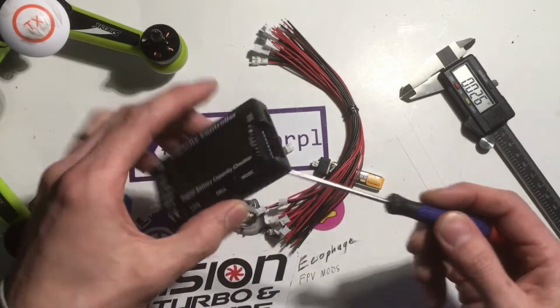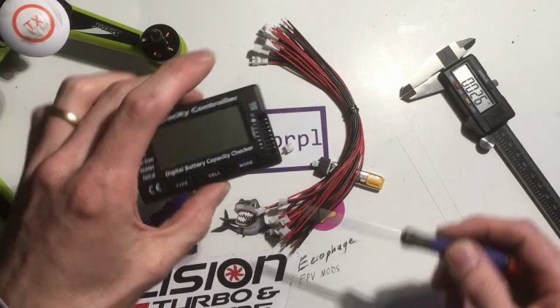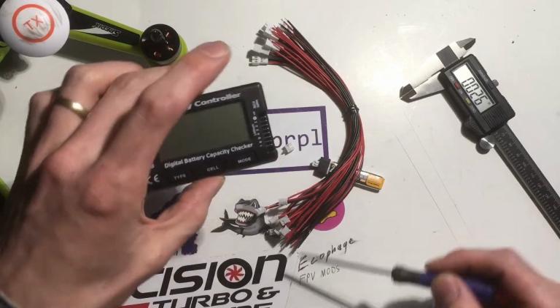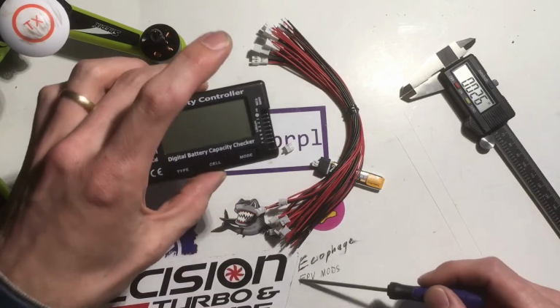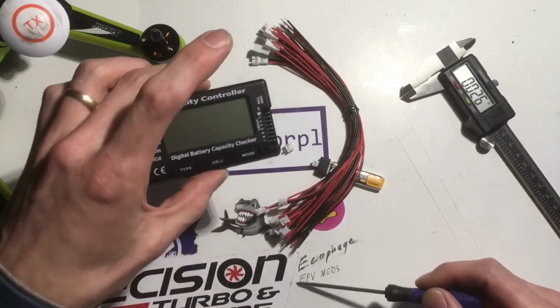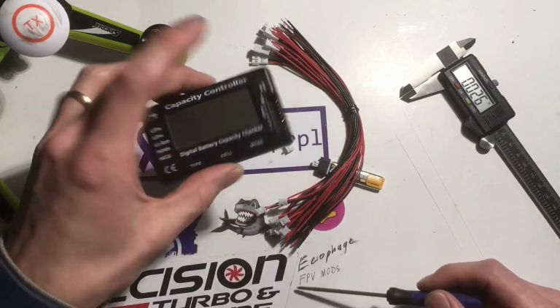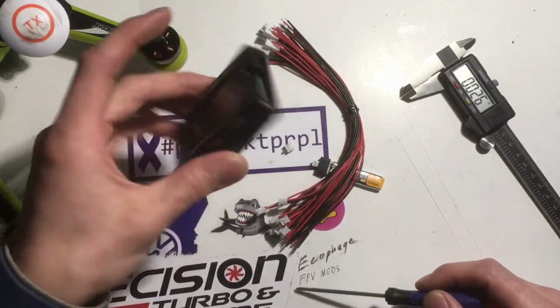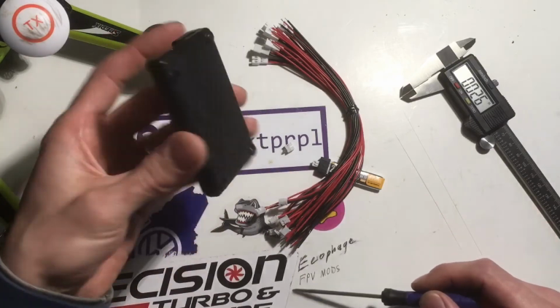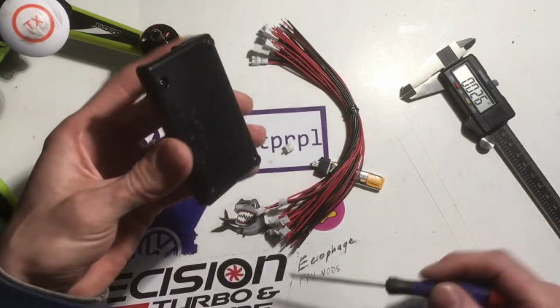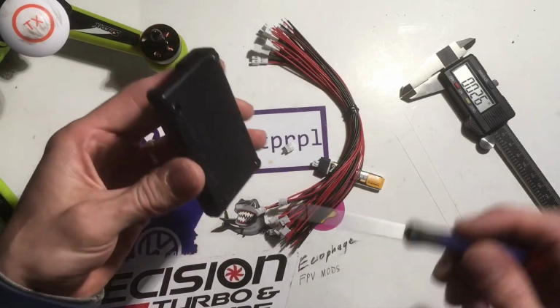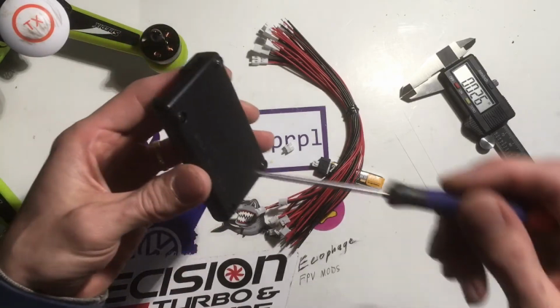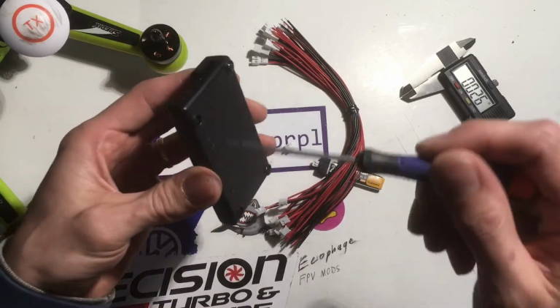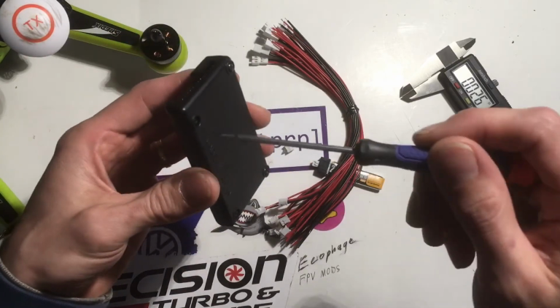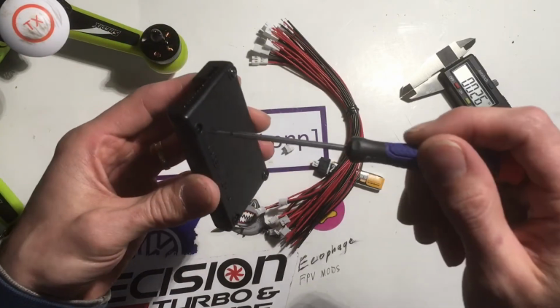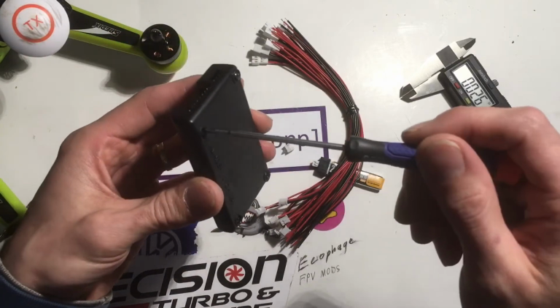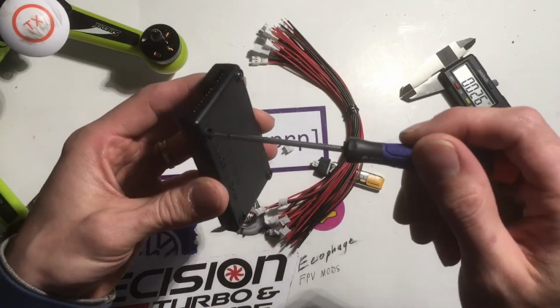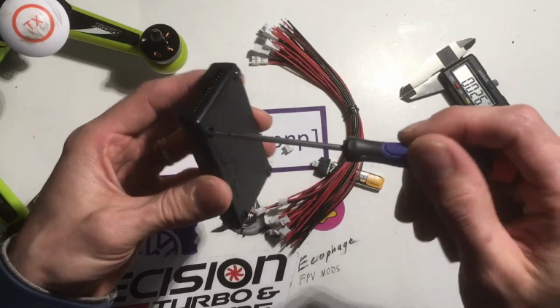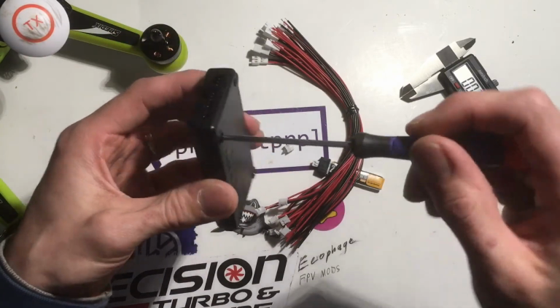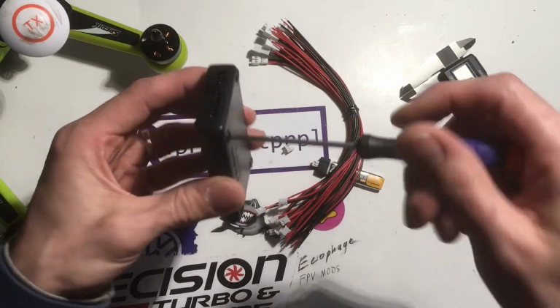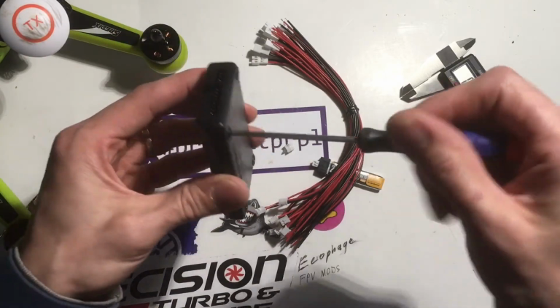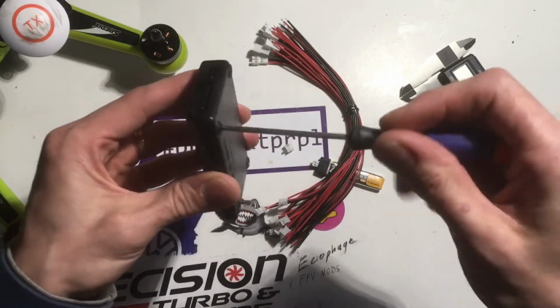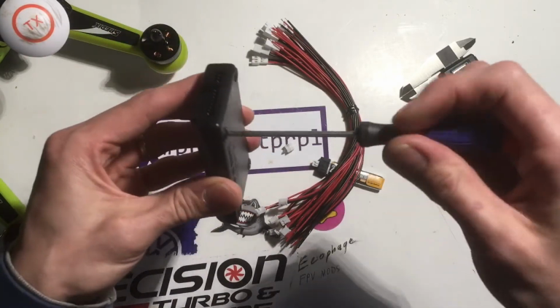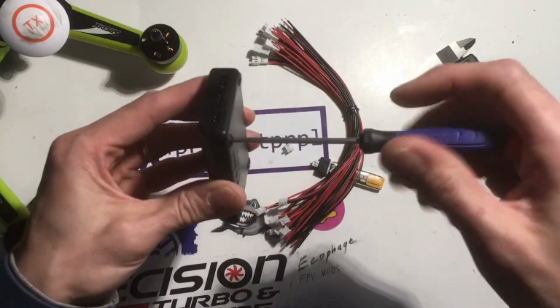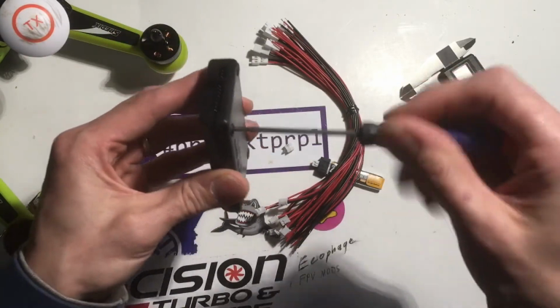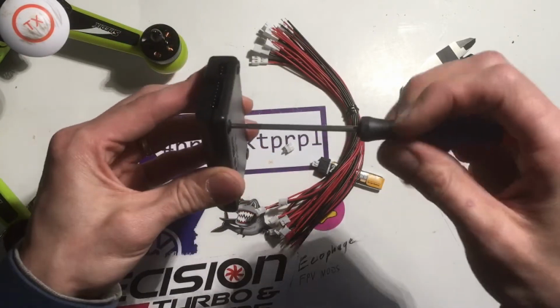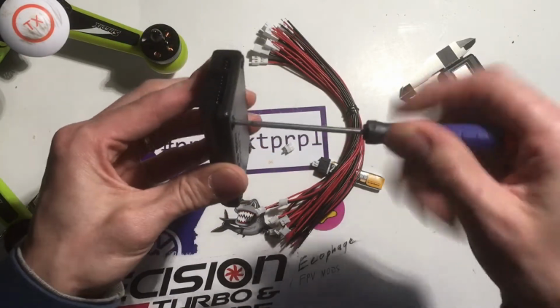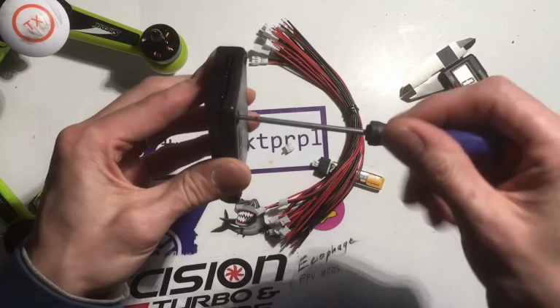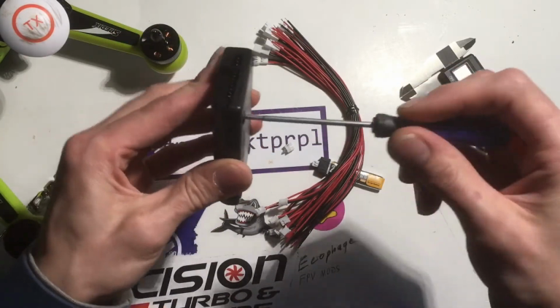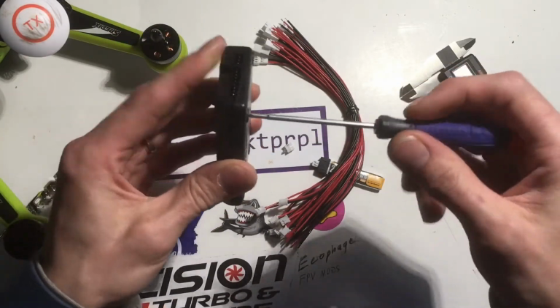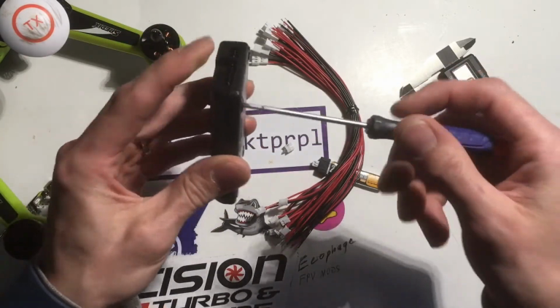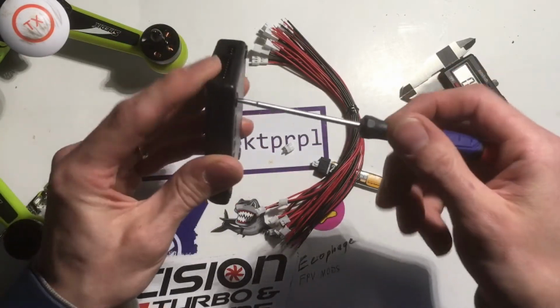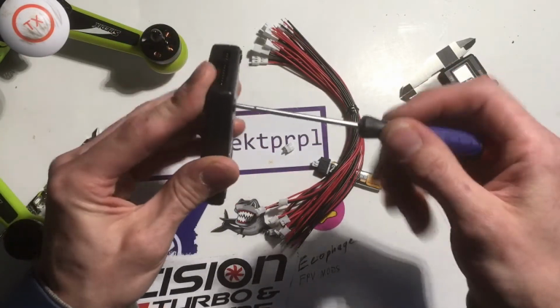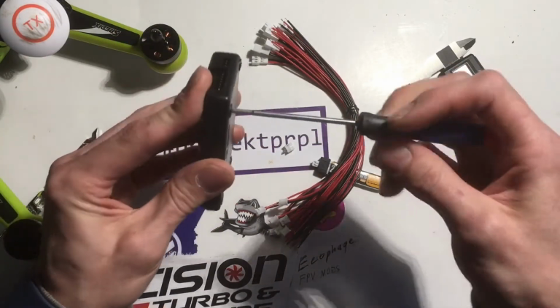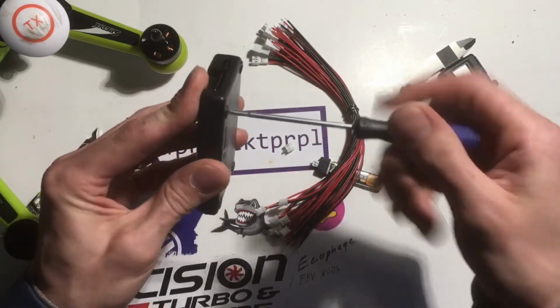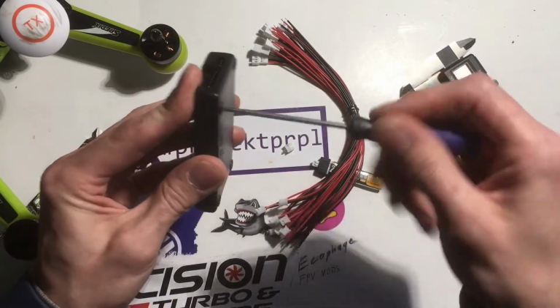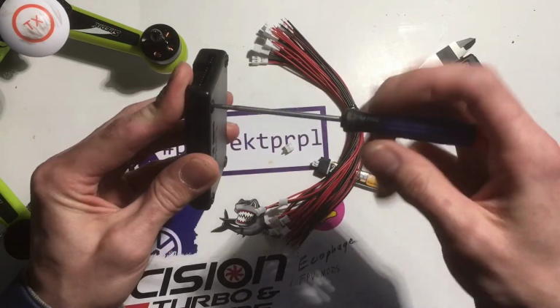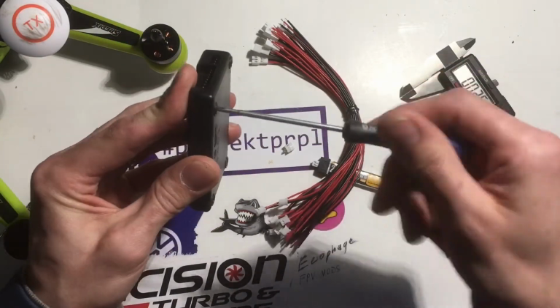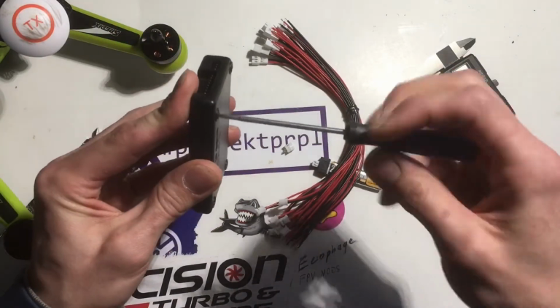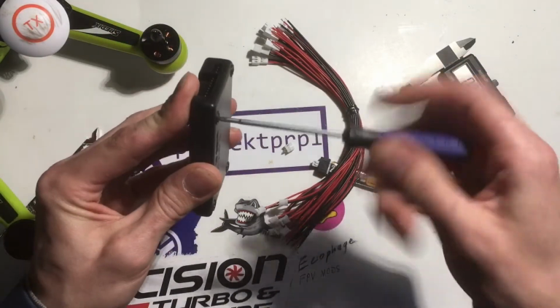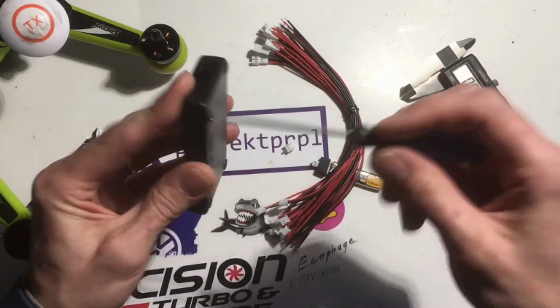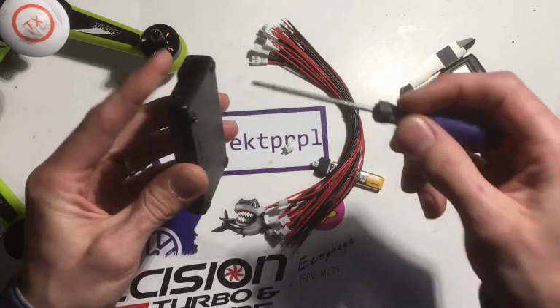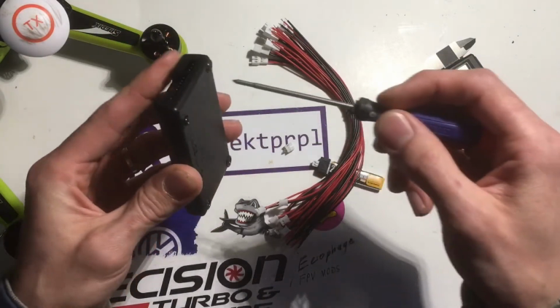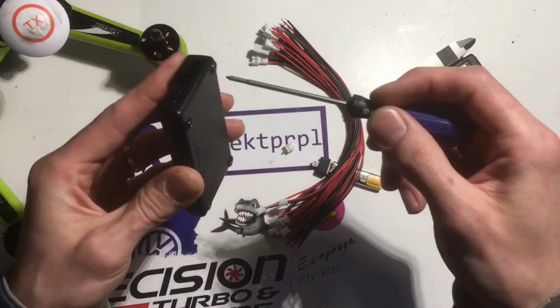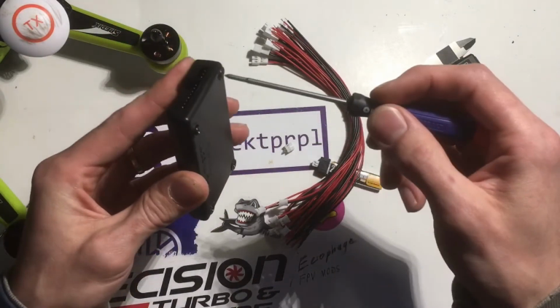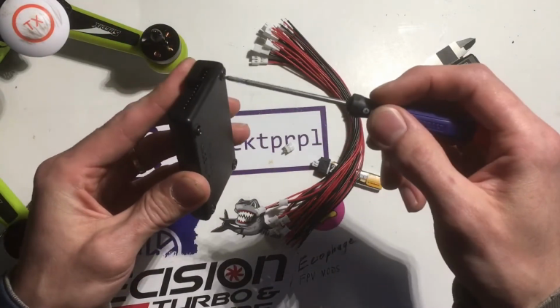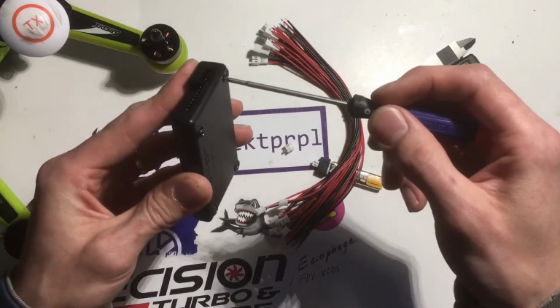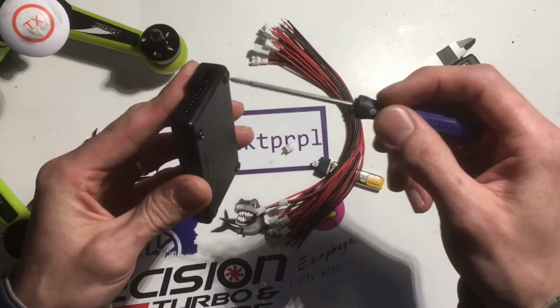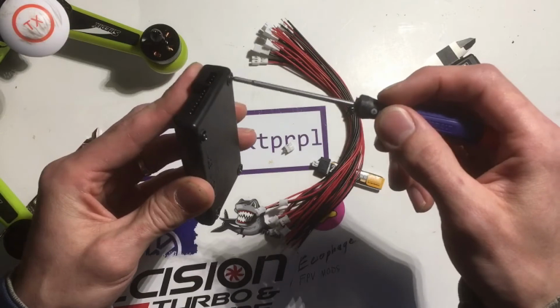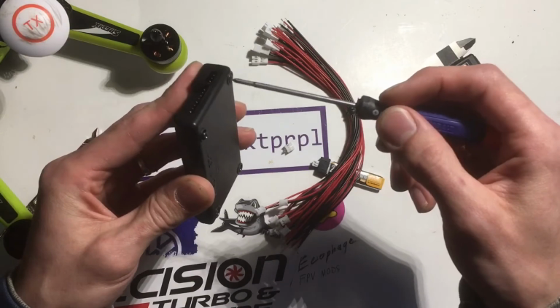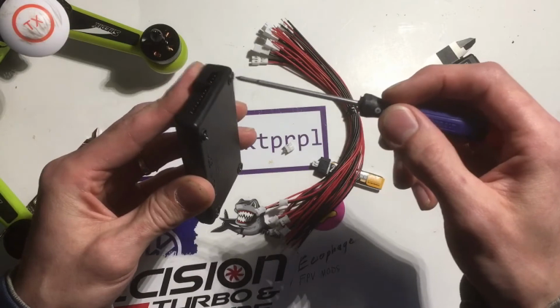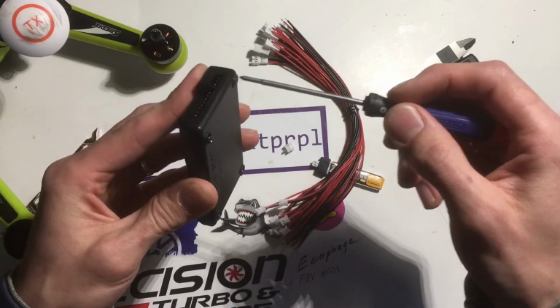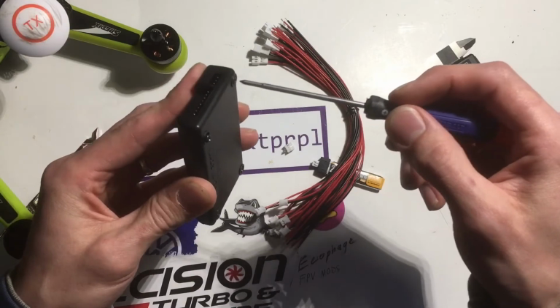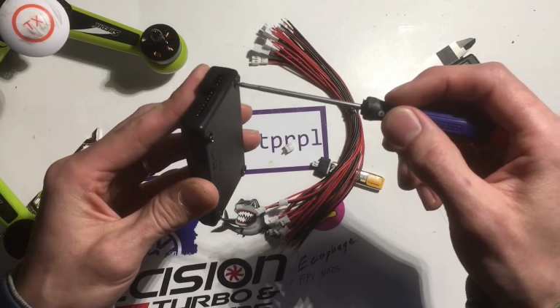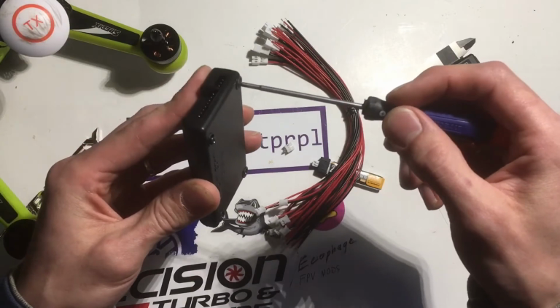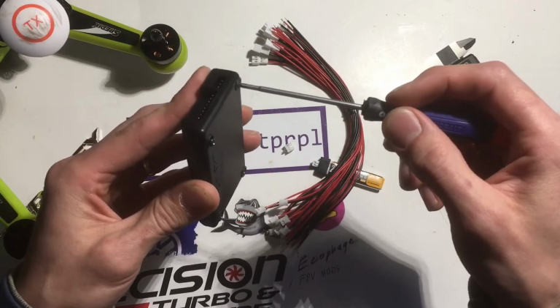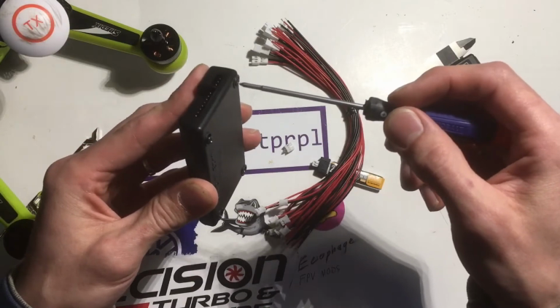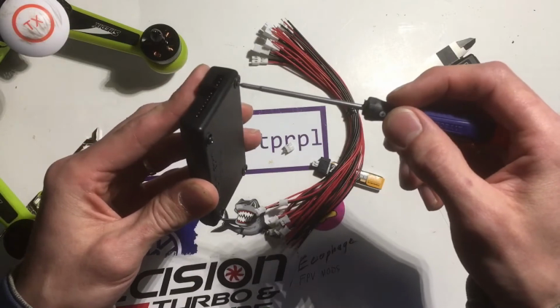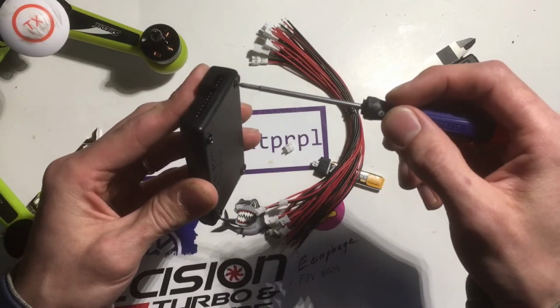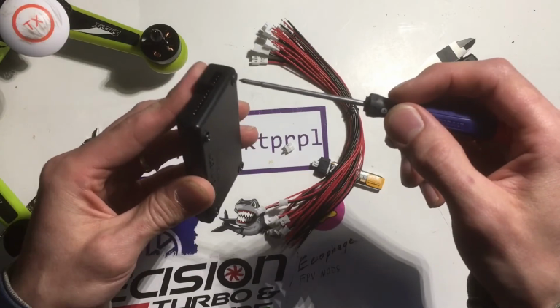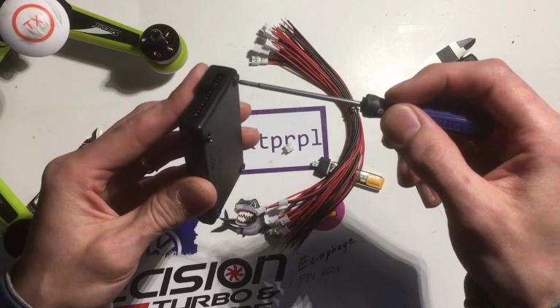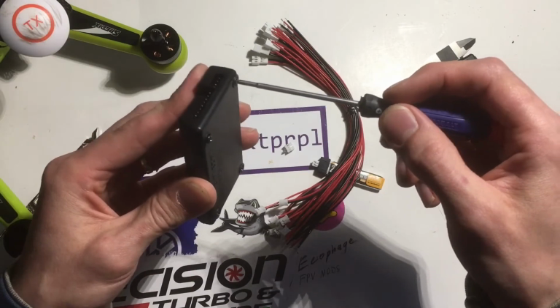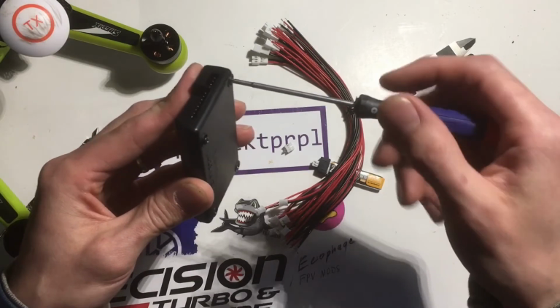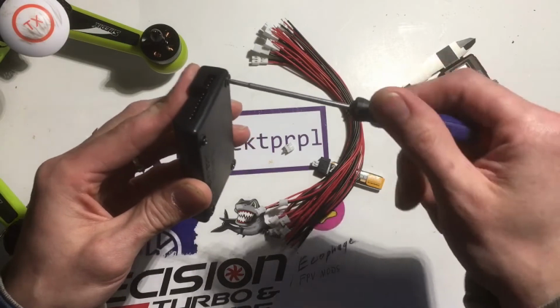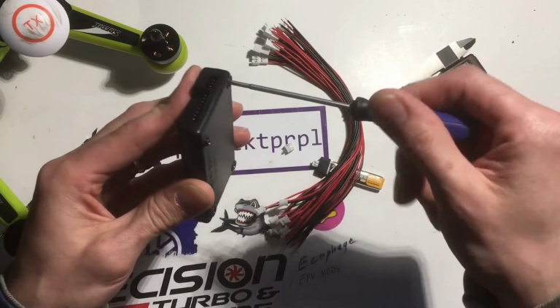First thing we're going to have to do is pop this case apart. I'm going to stop talking now because I'll probably fast forward and my voice will start sounding funny.